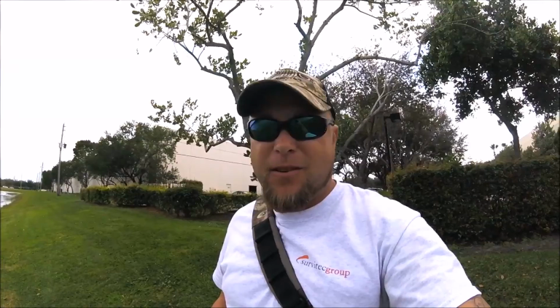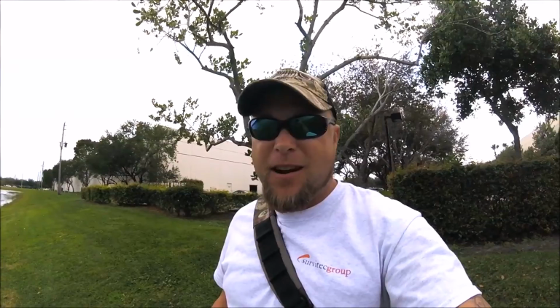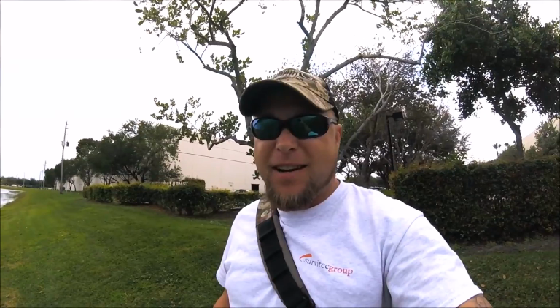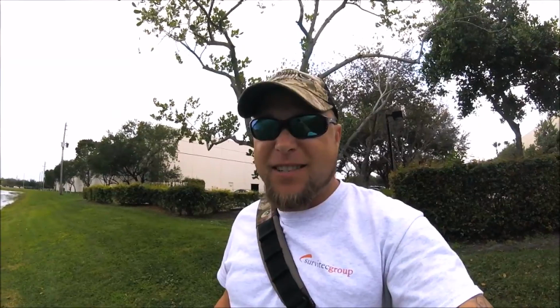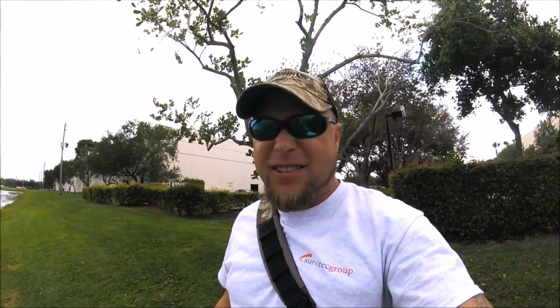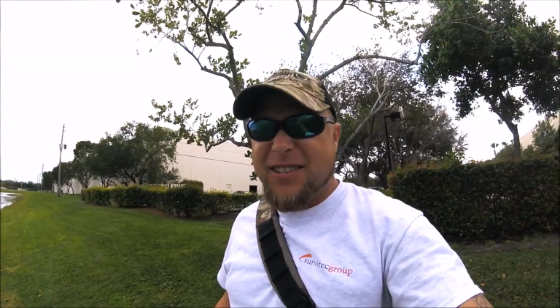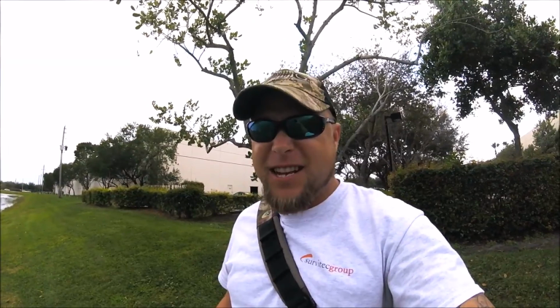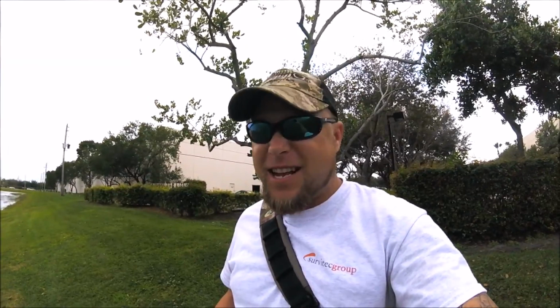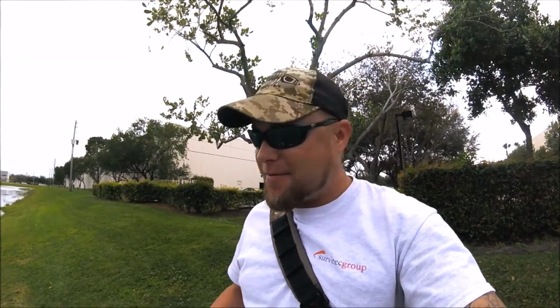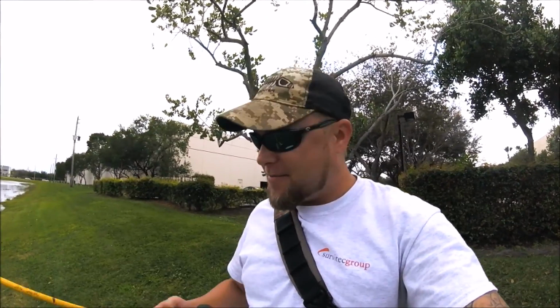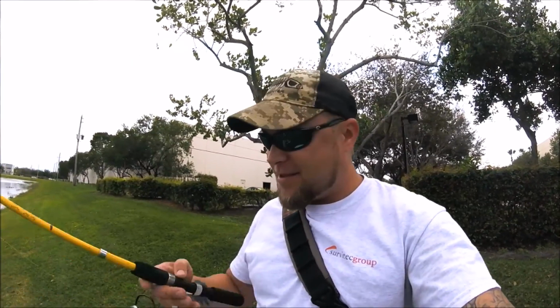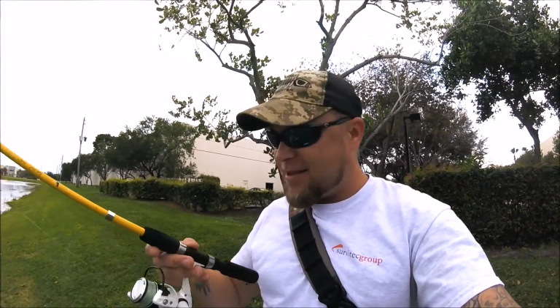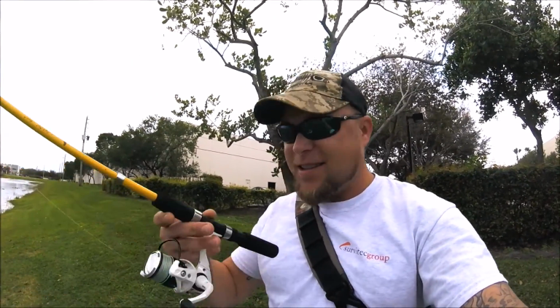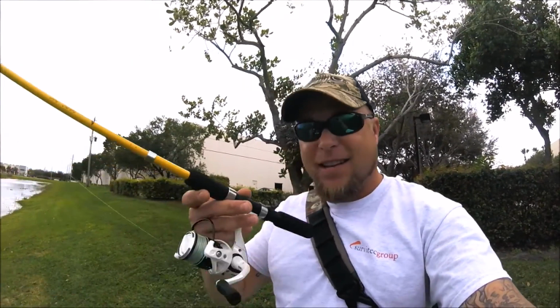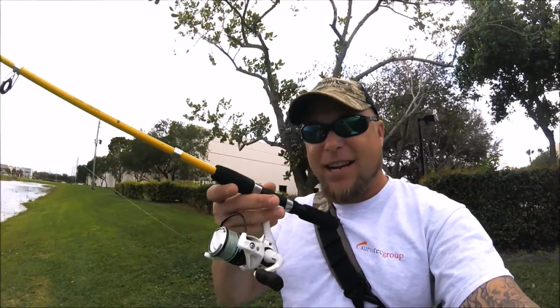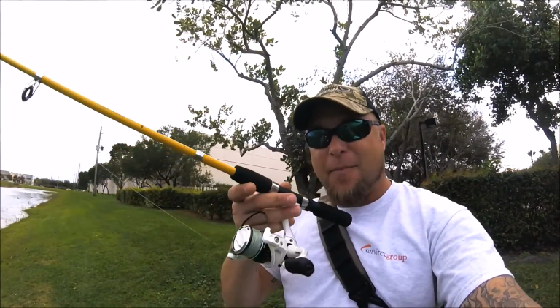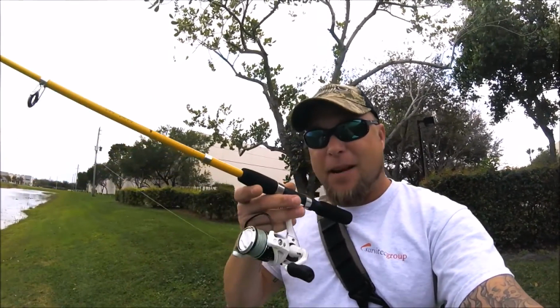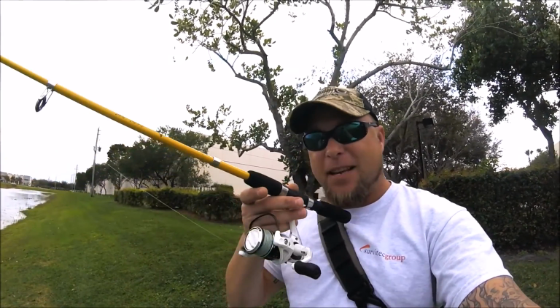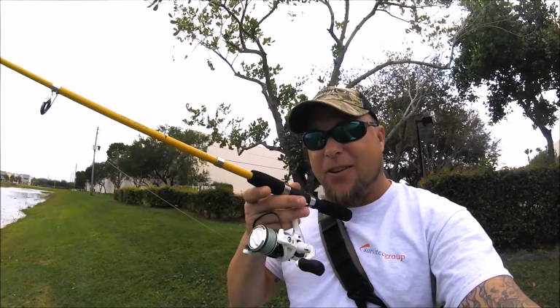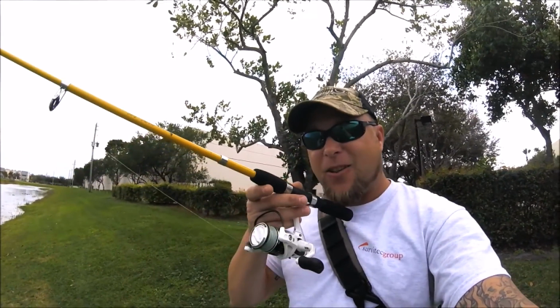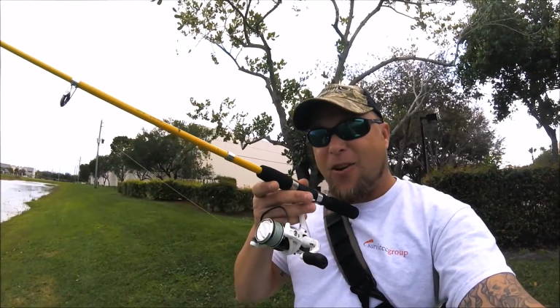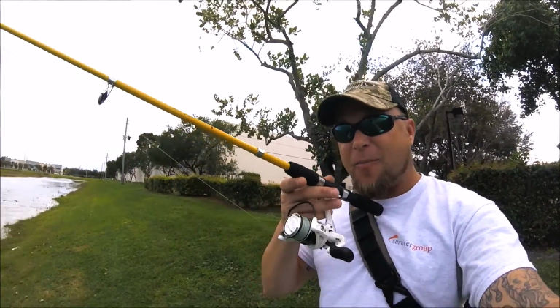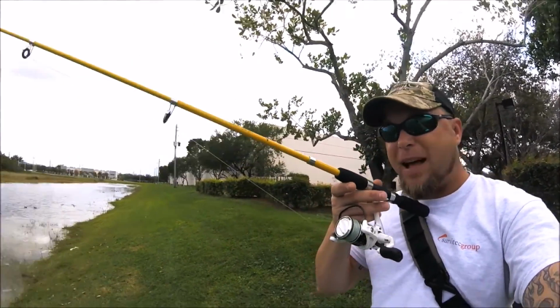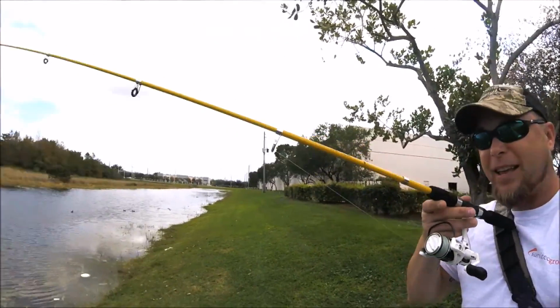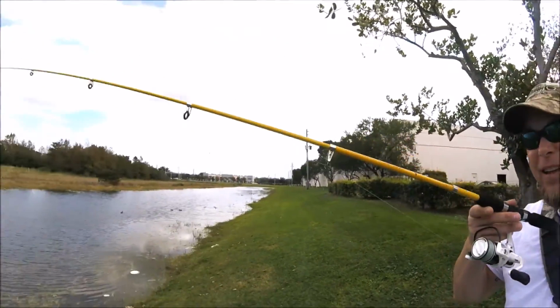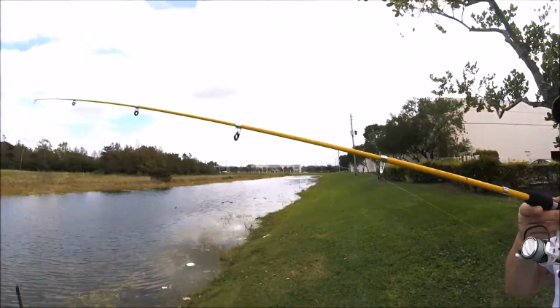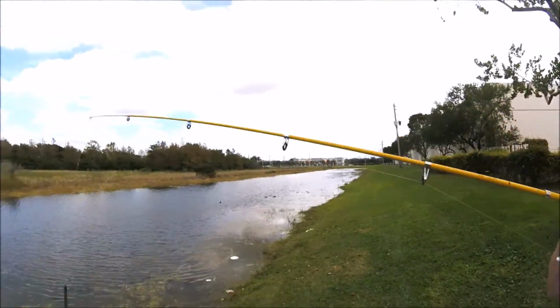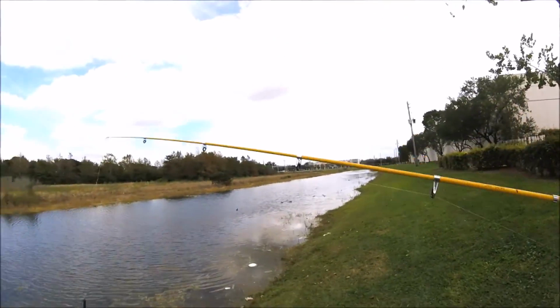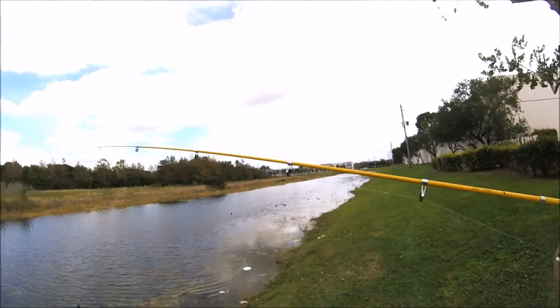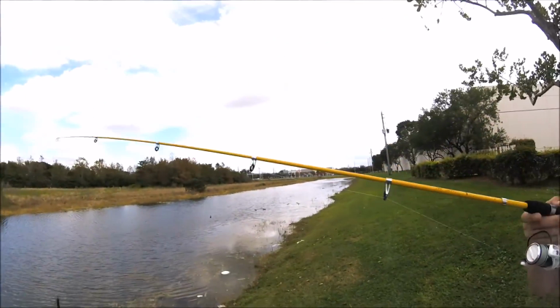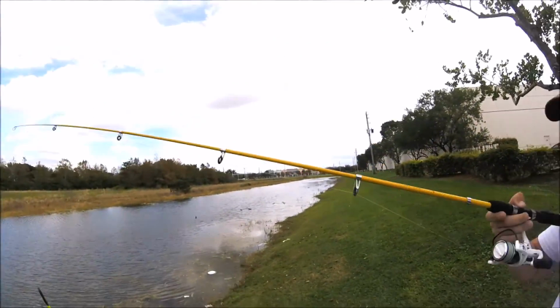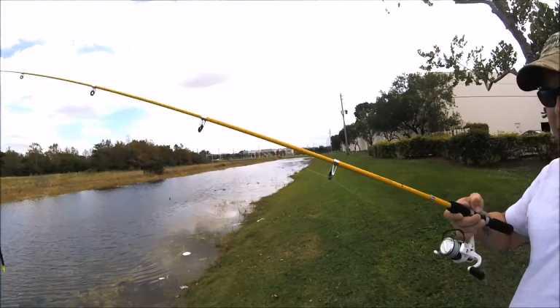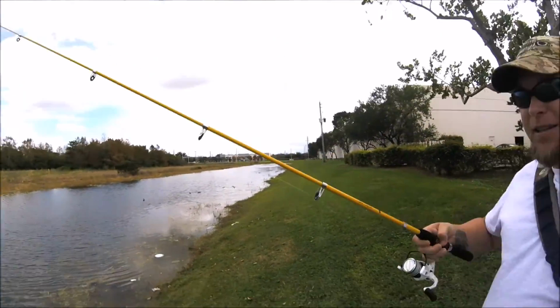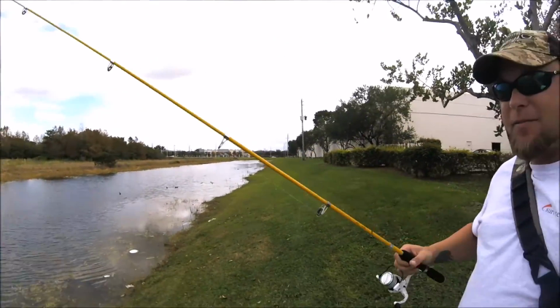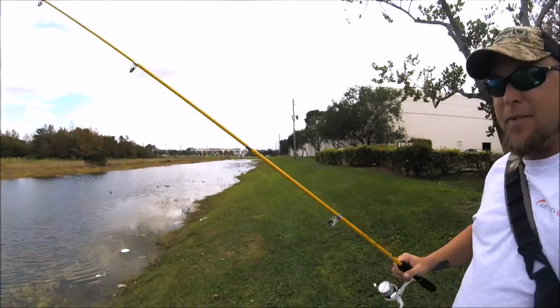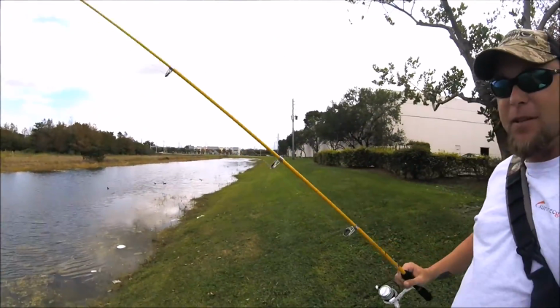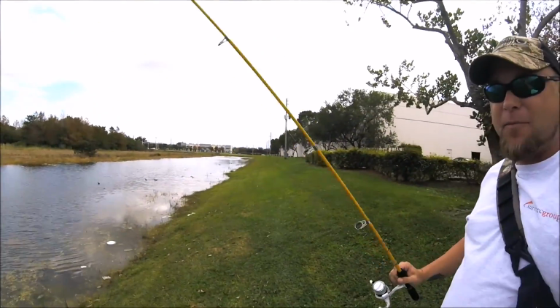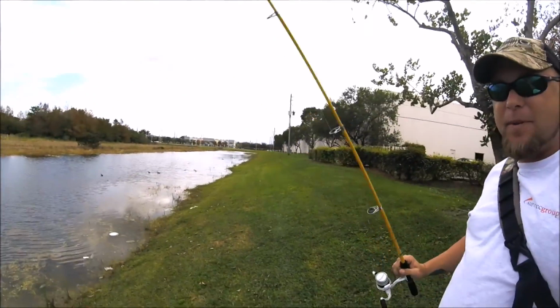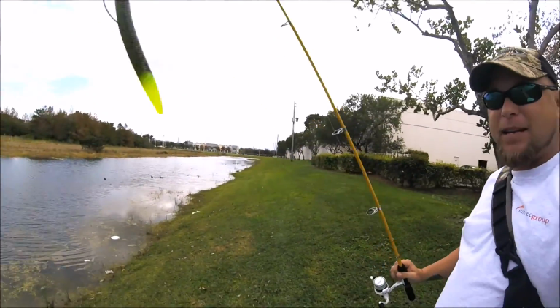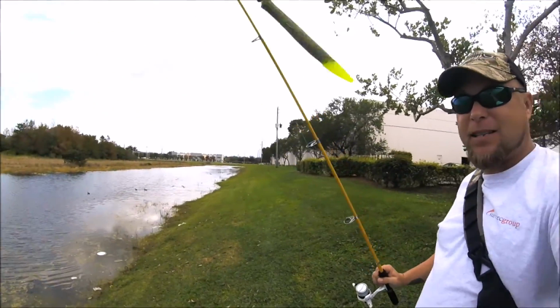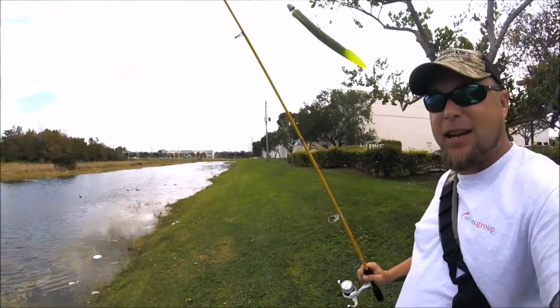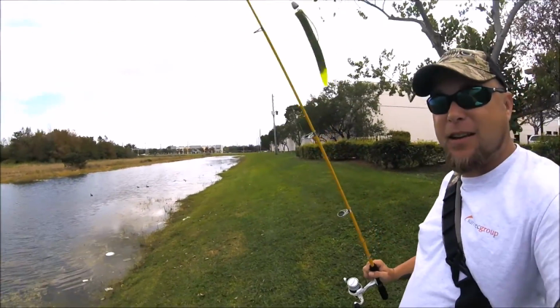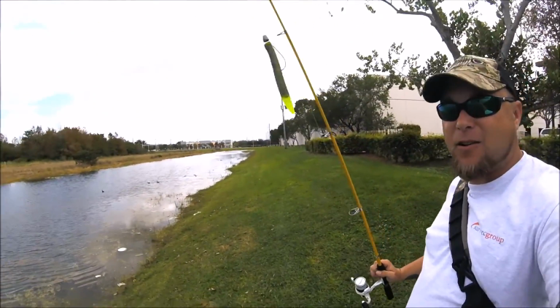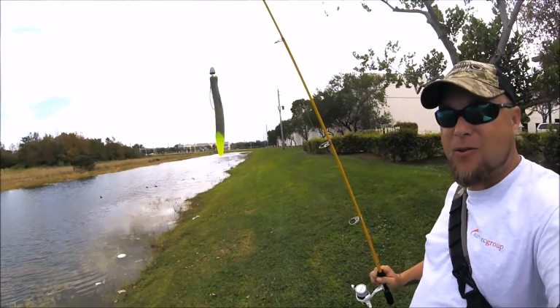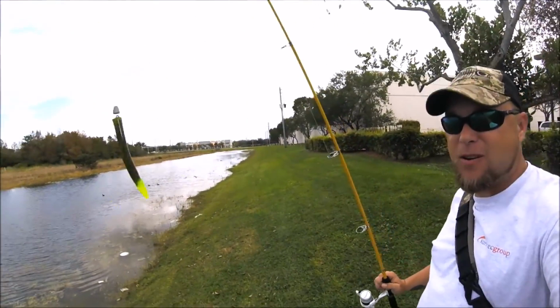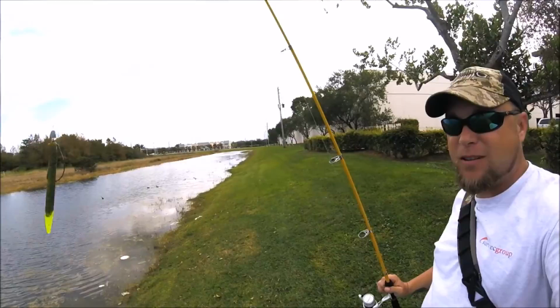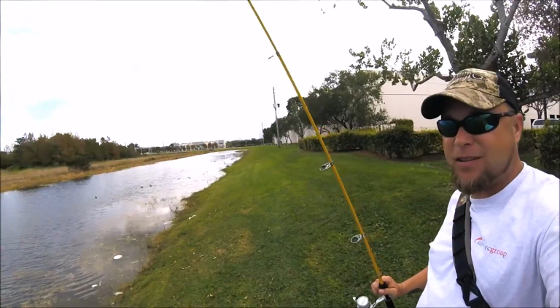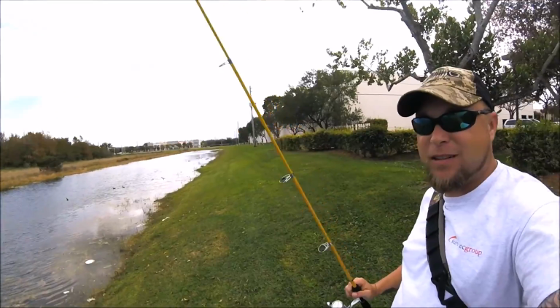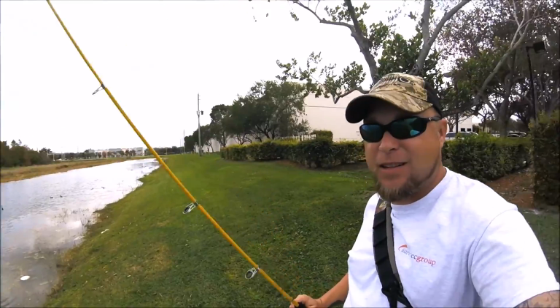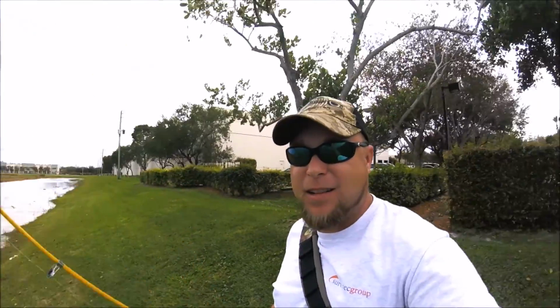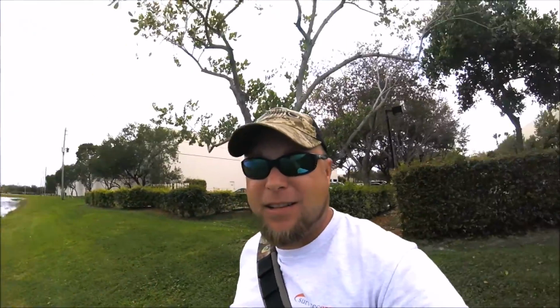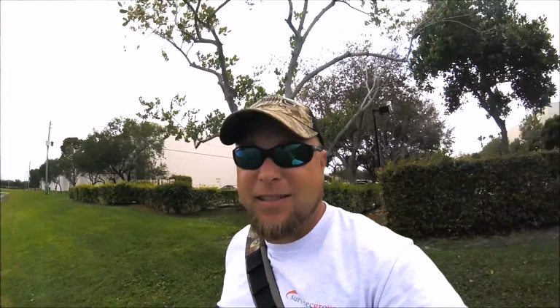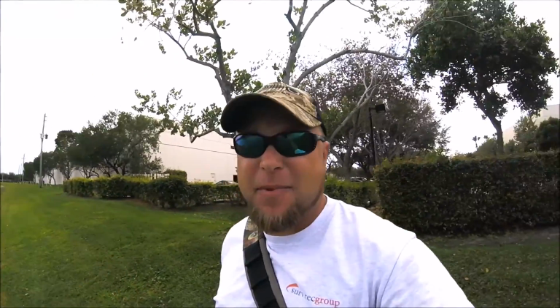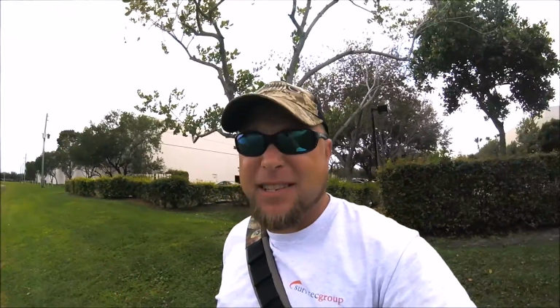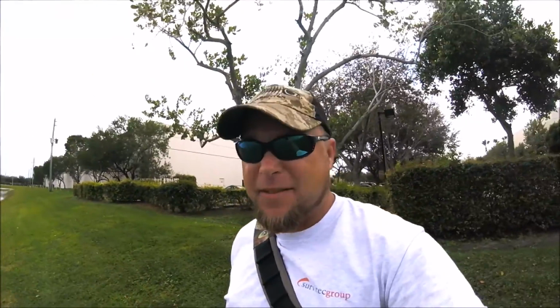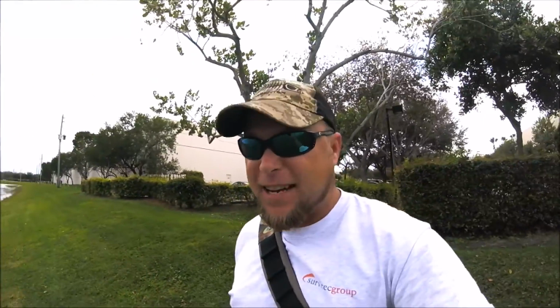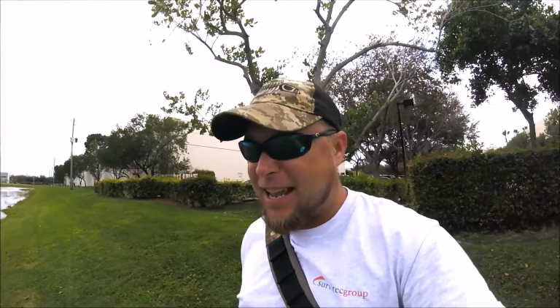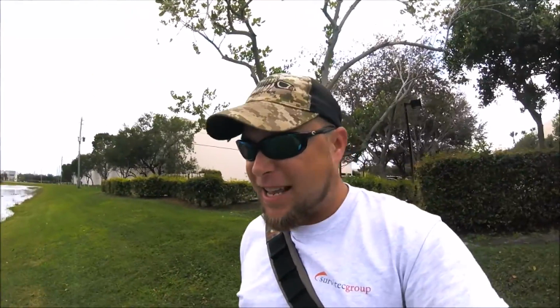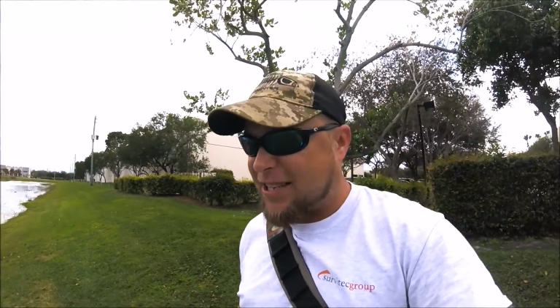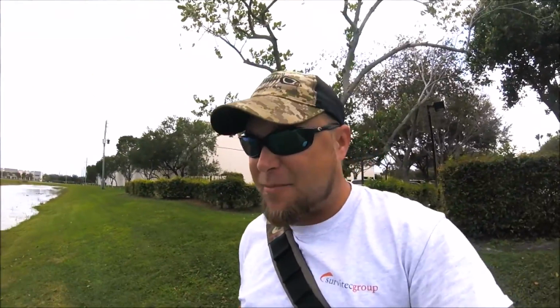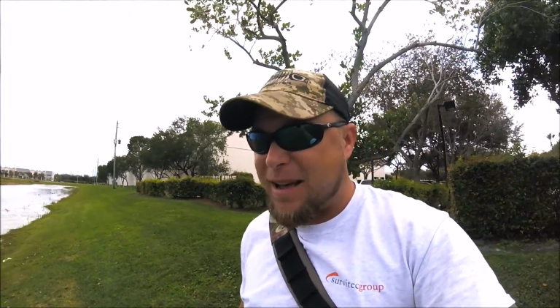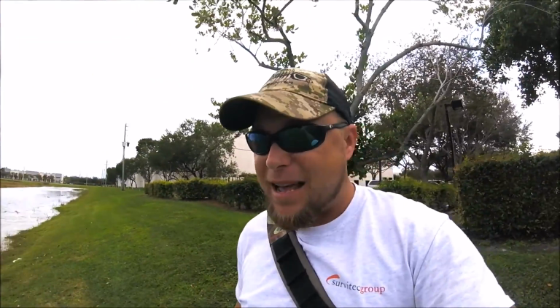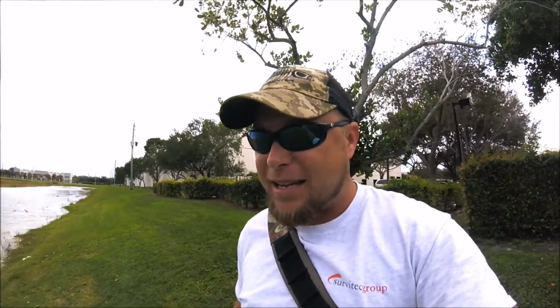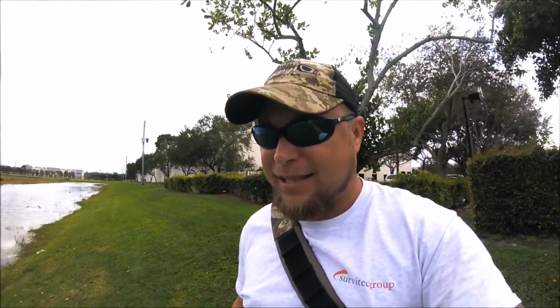All right, it's lunchtime. I got my Eagle Claw packet here, my little mini Senko, so I'm going to see if I can't catch some bass.